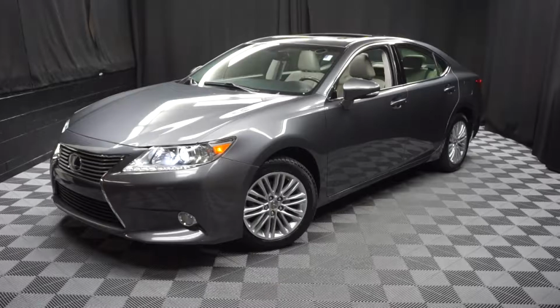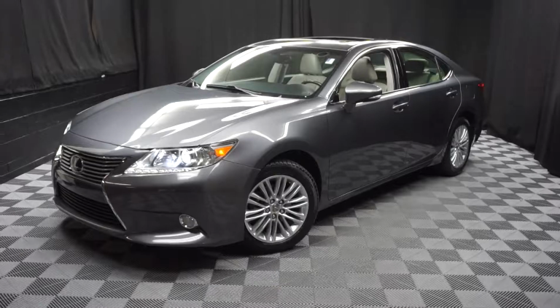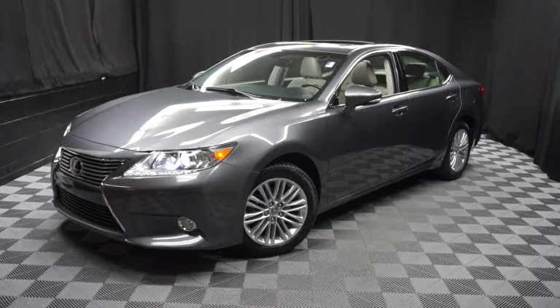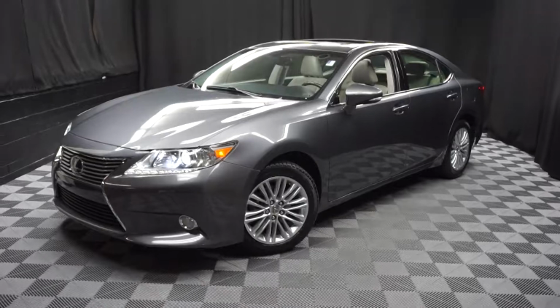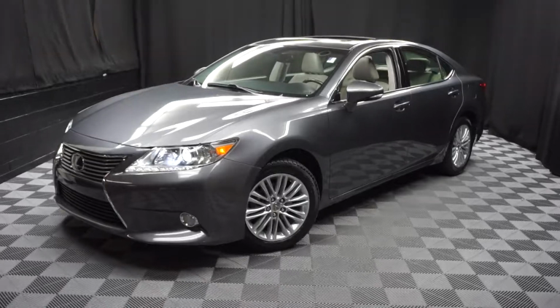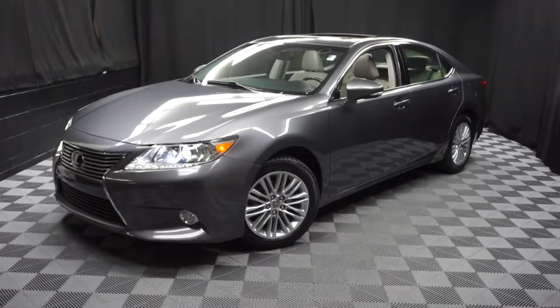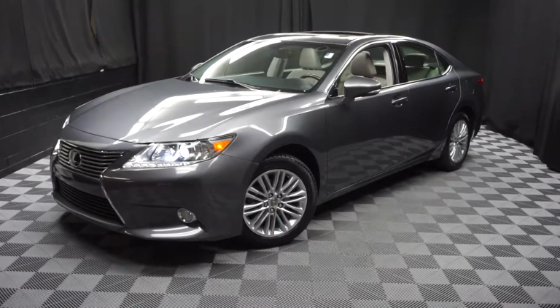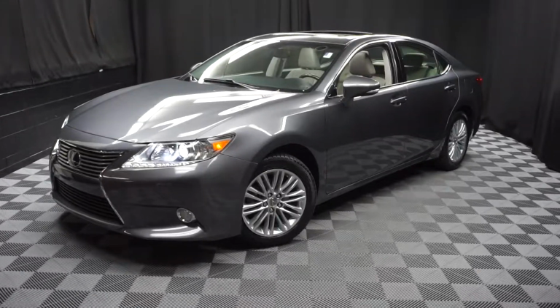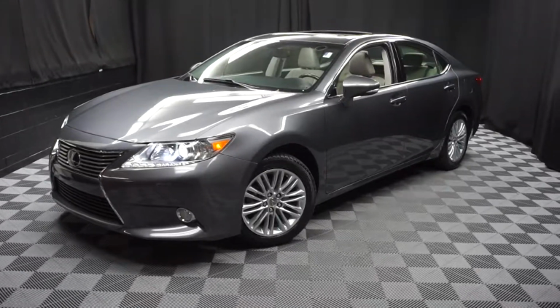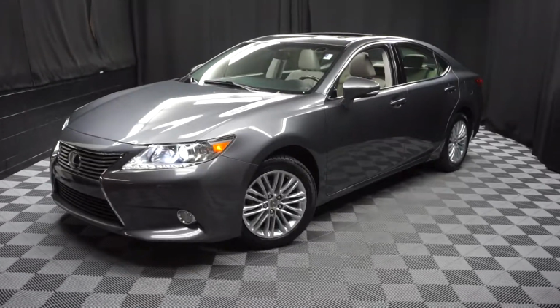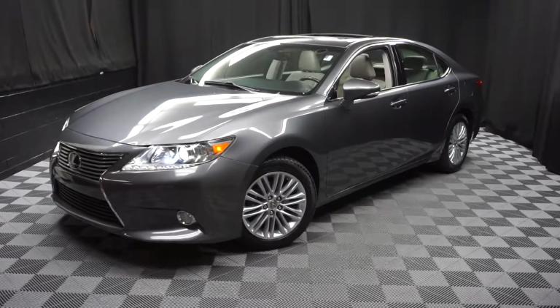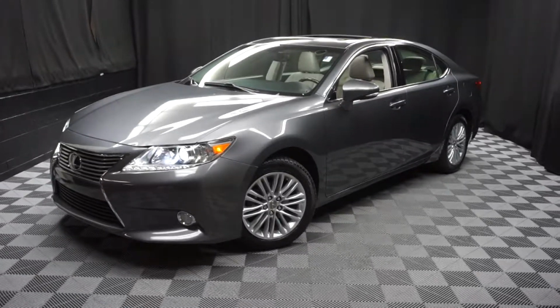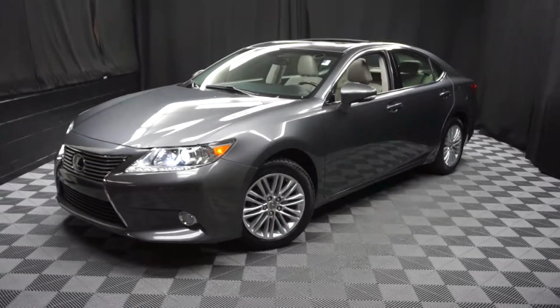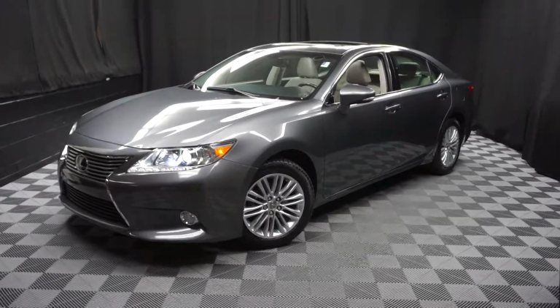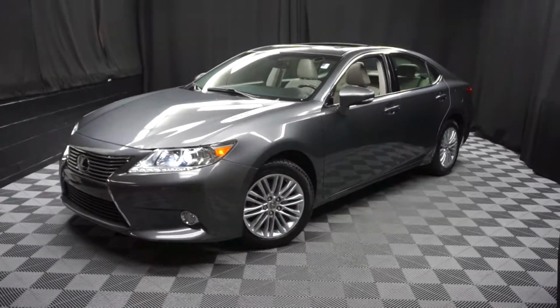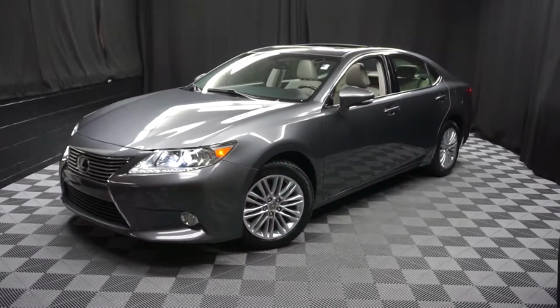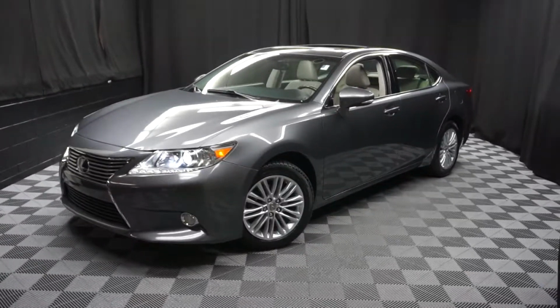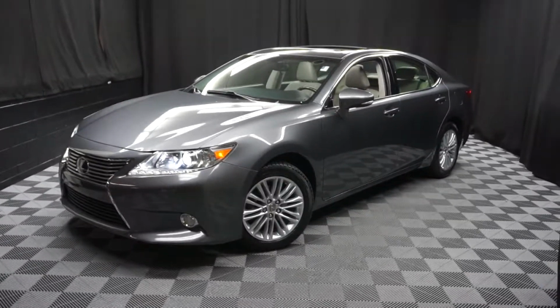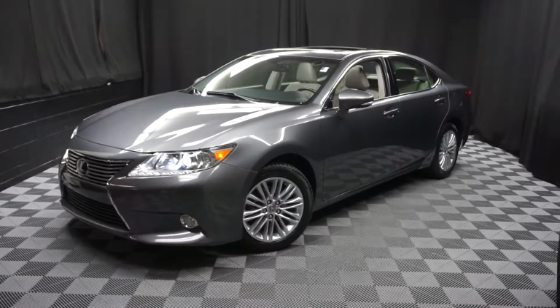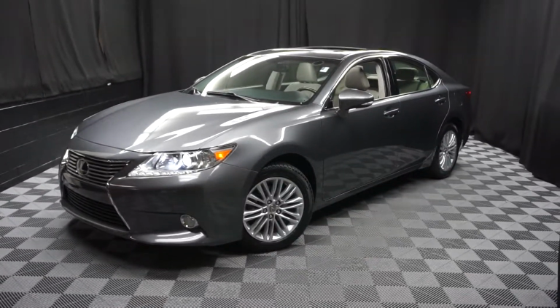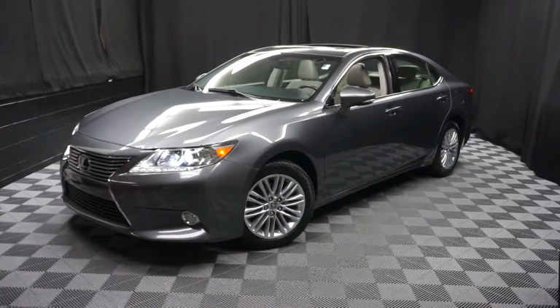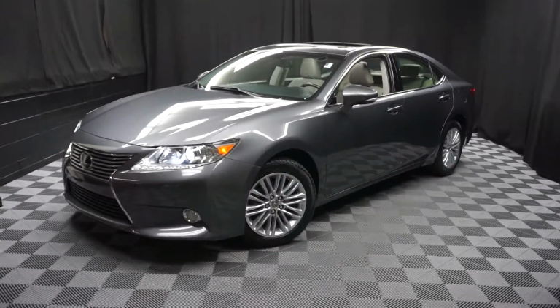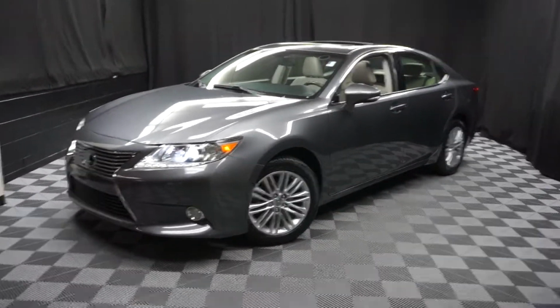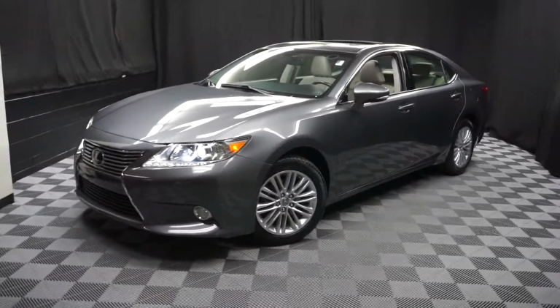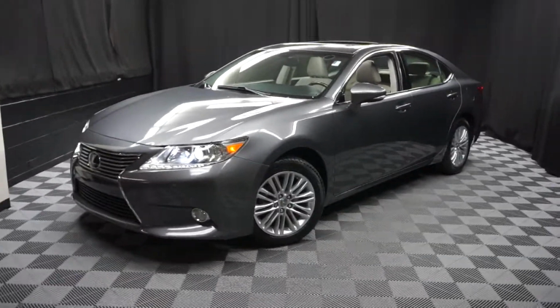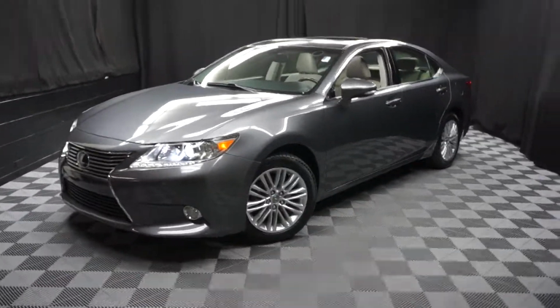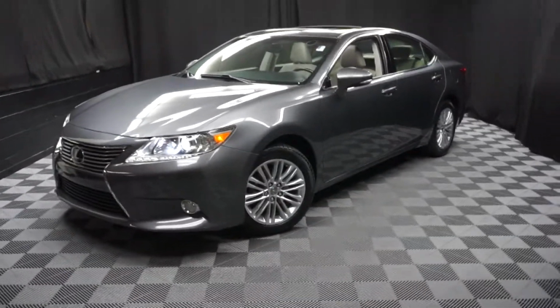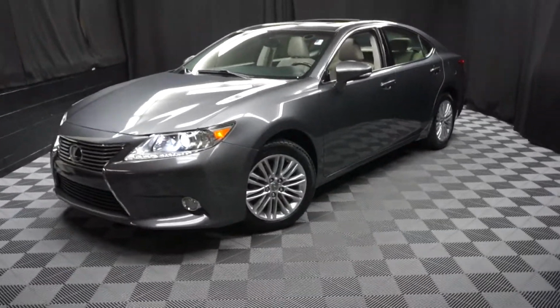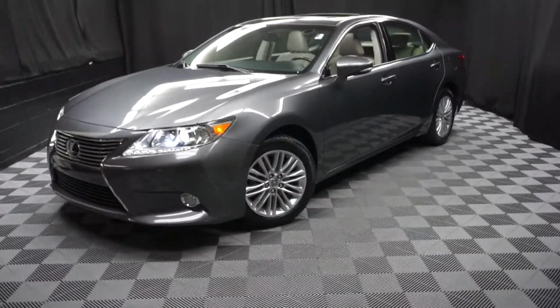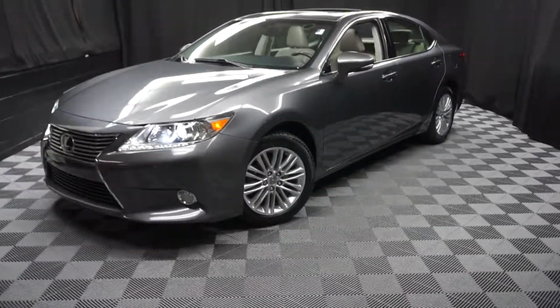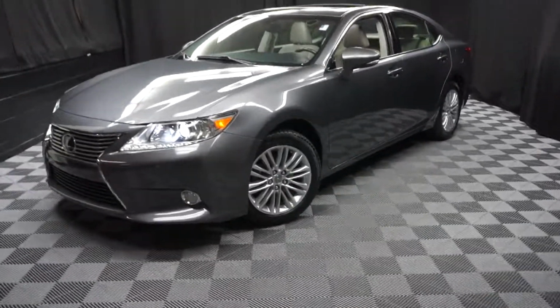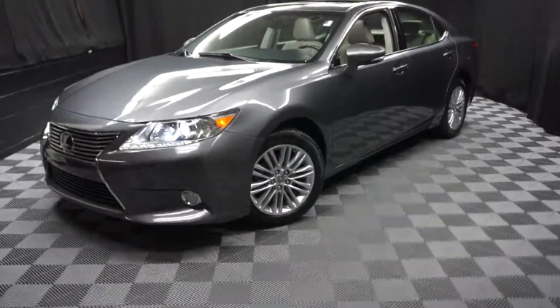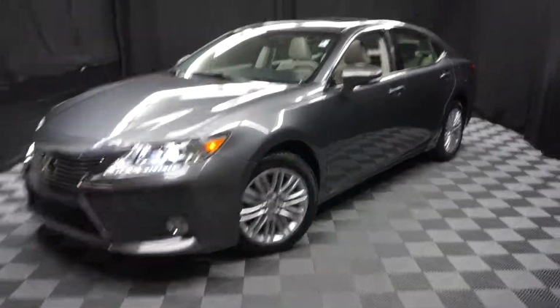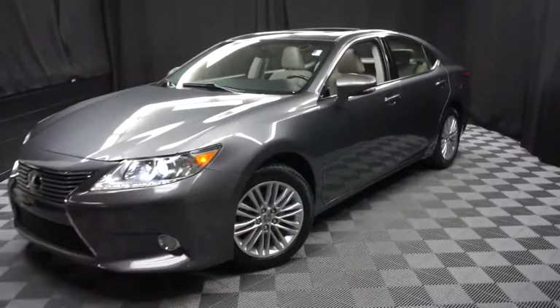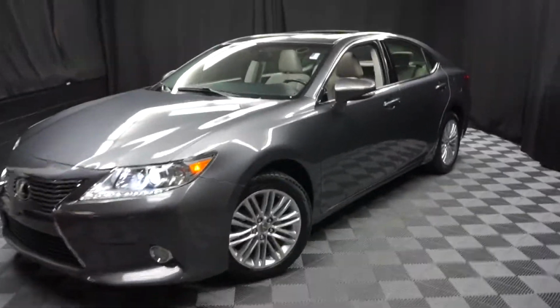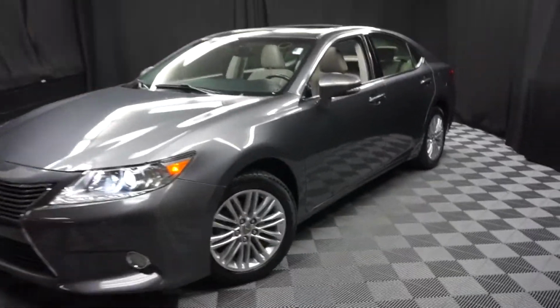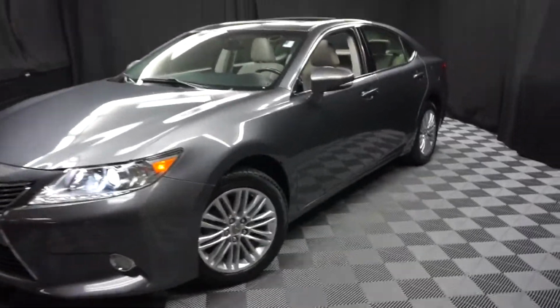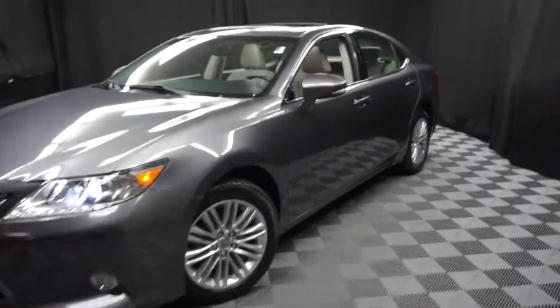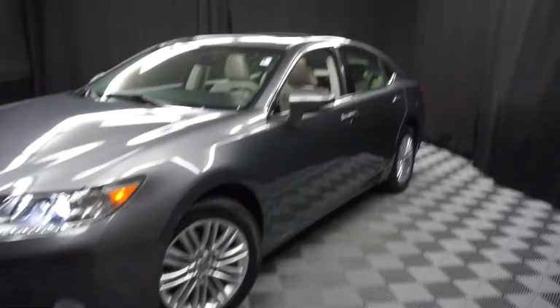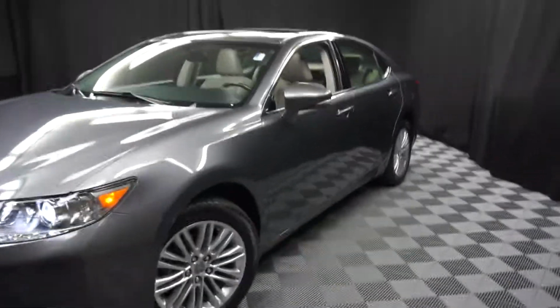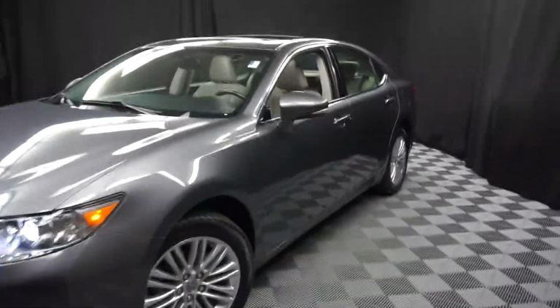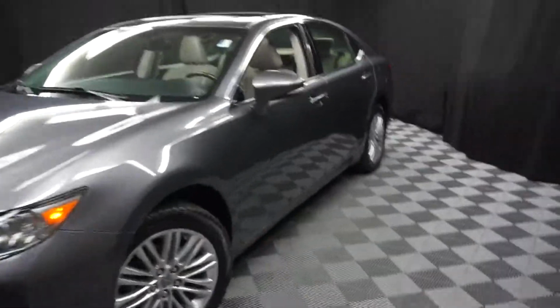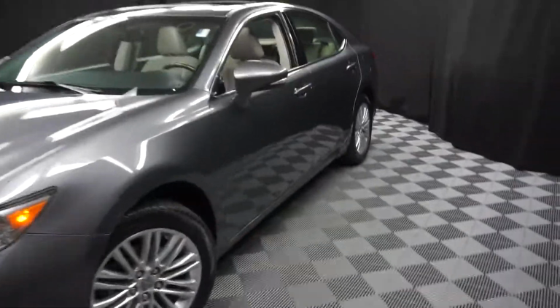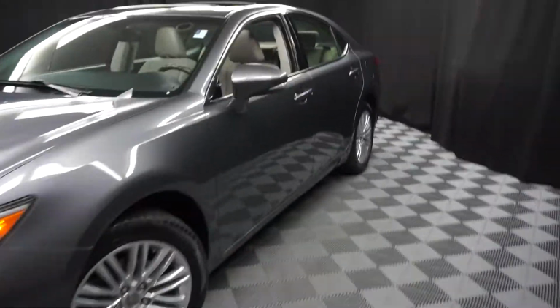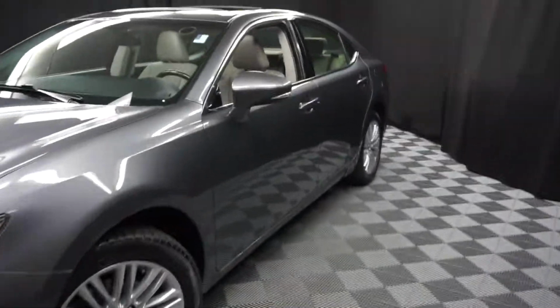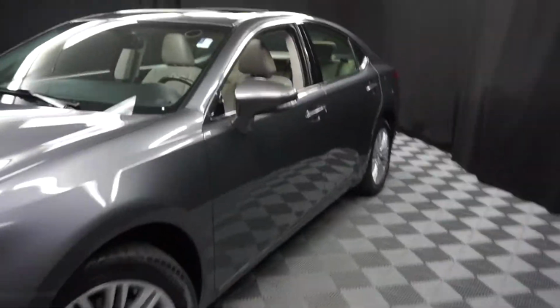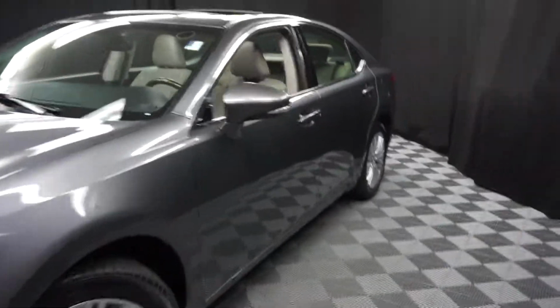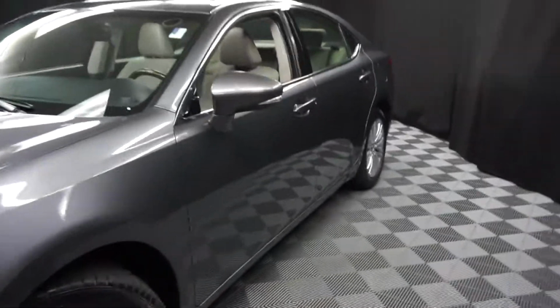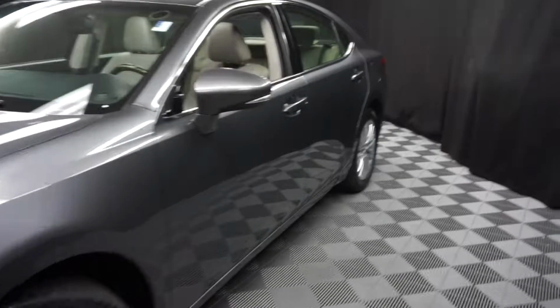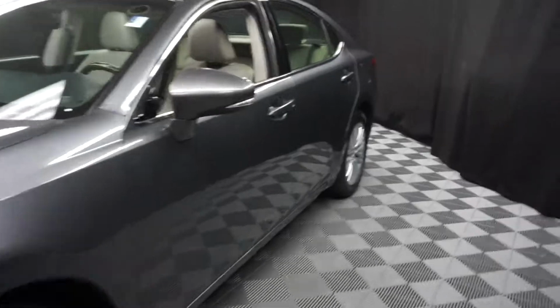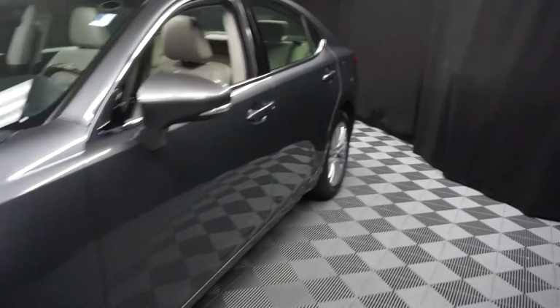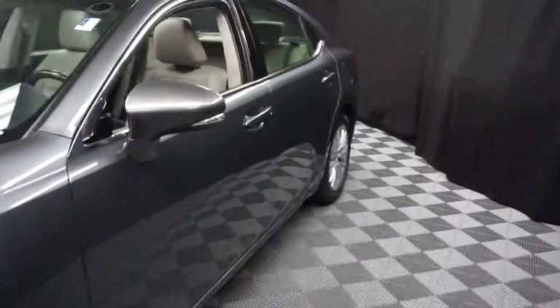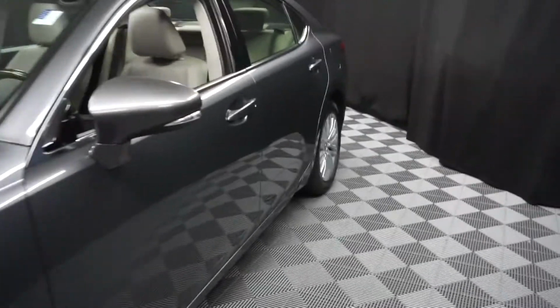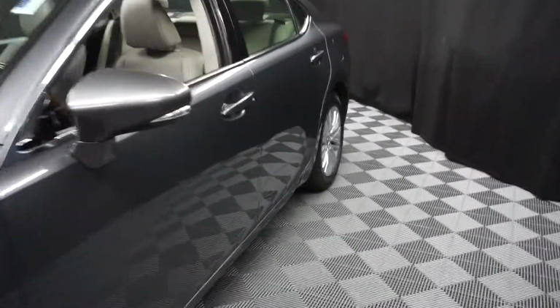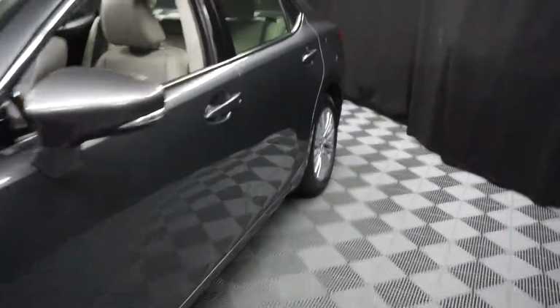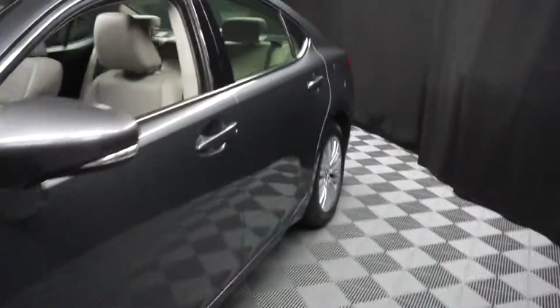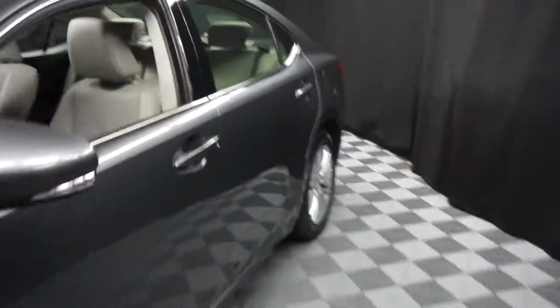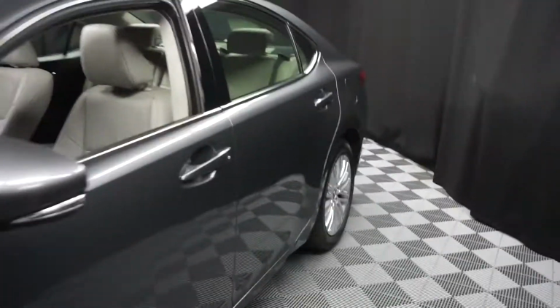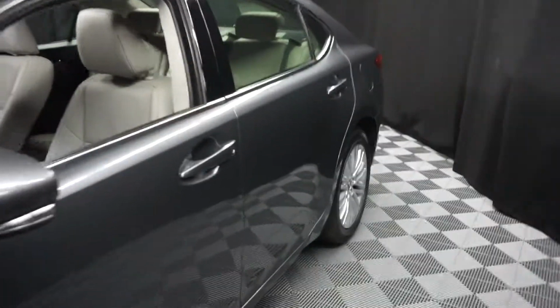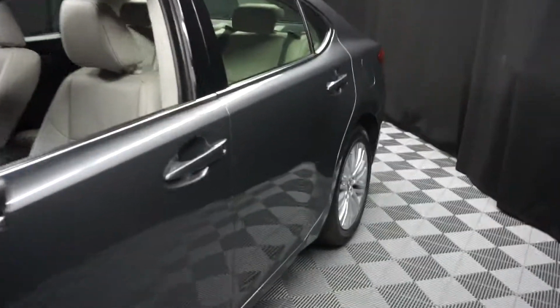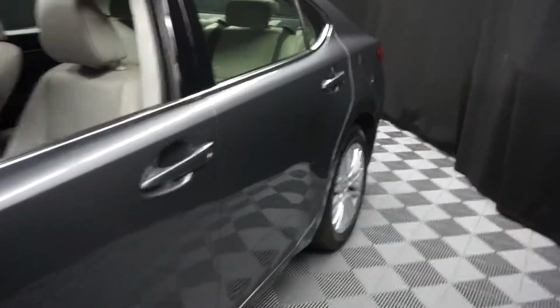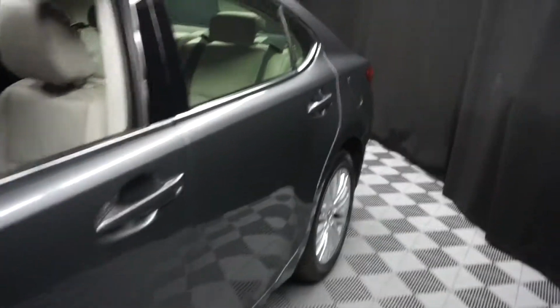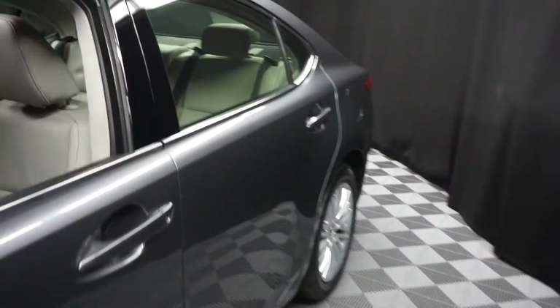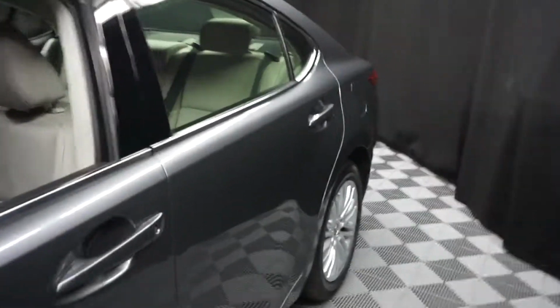All right, car shoppers, welcome back to Lexus of Wimbledon. This side of the room inventory is this 2013 Lexus ES350.